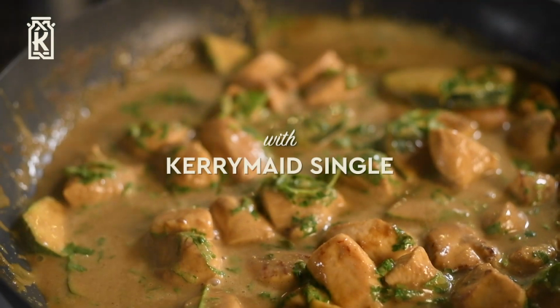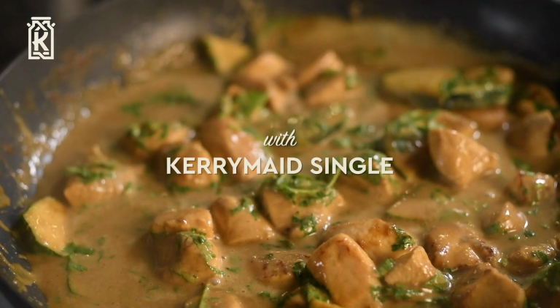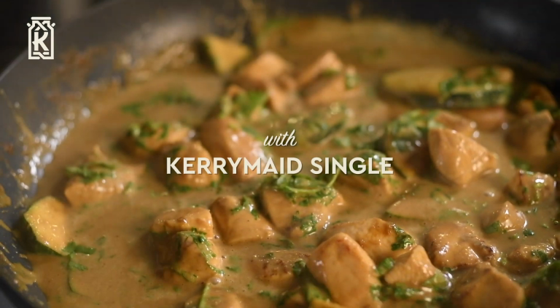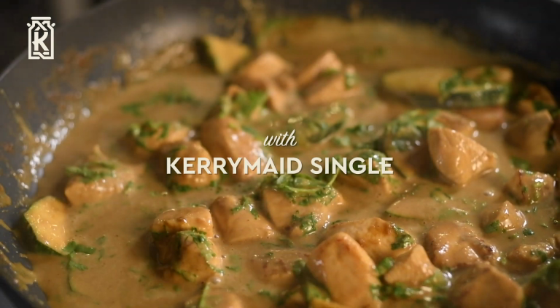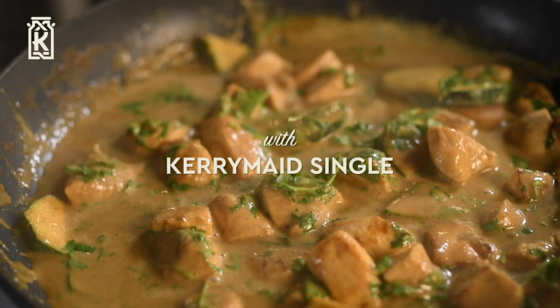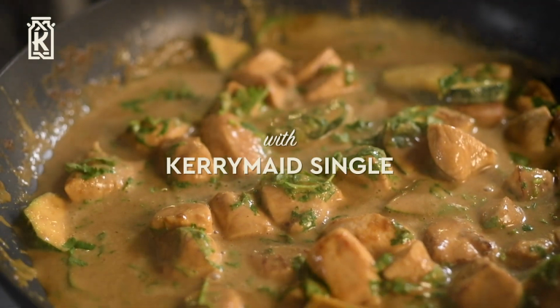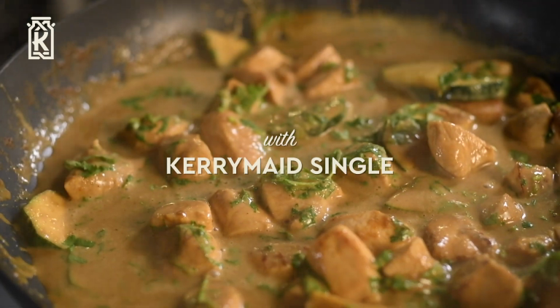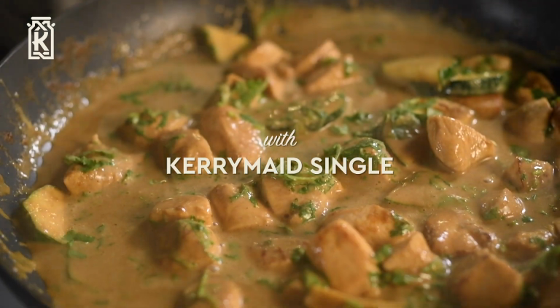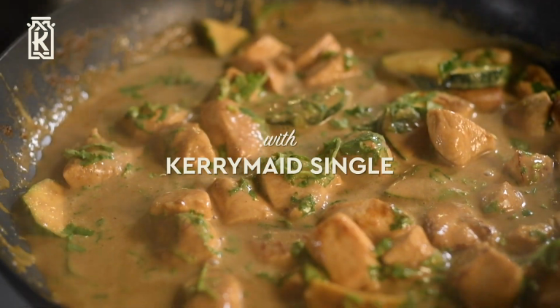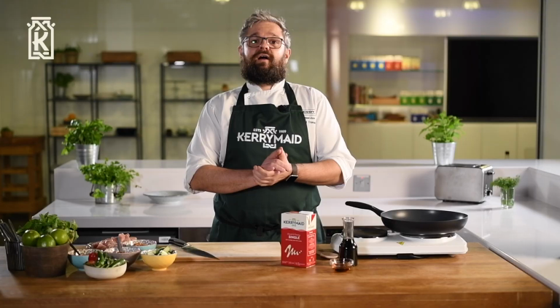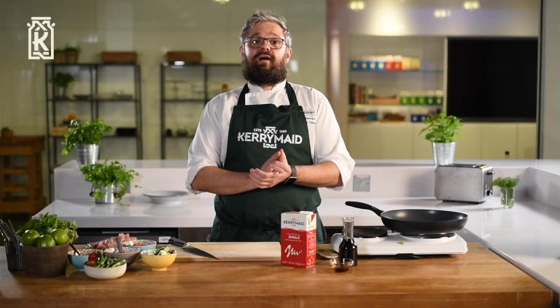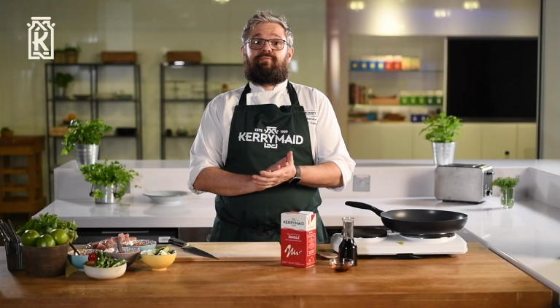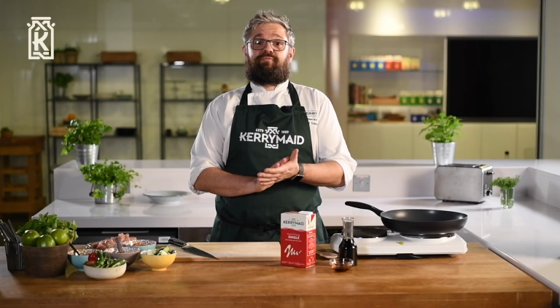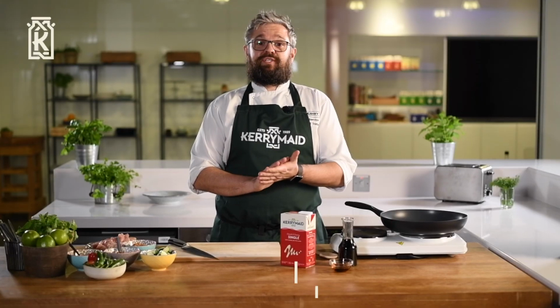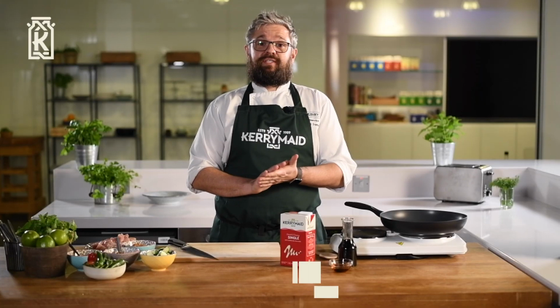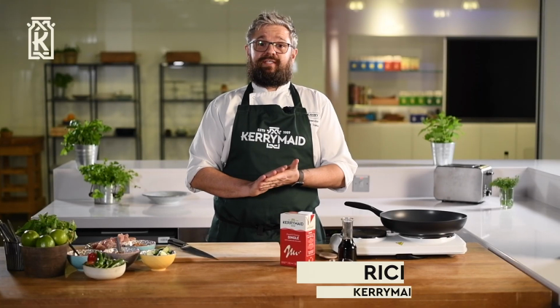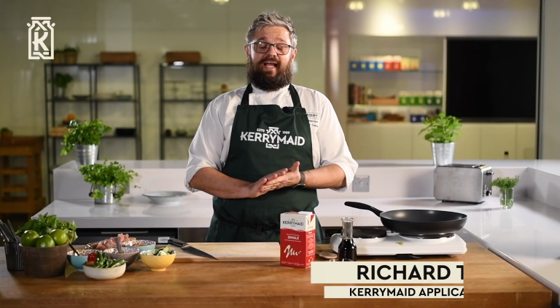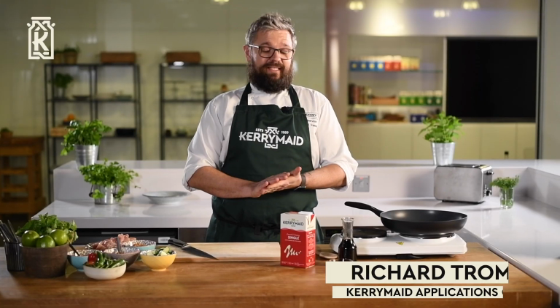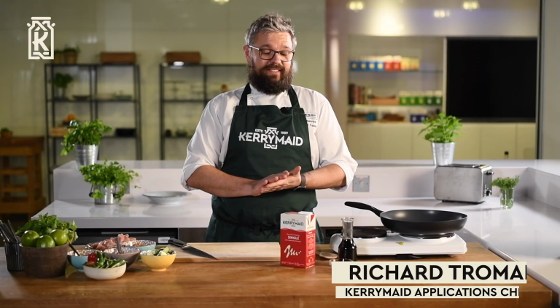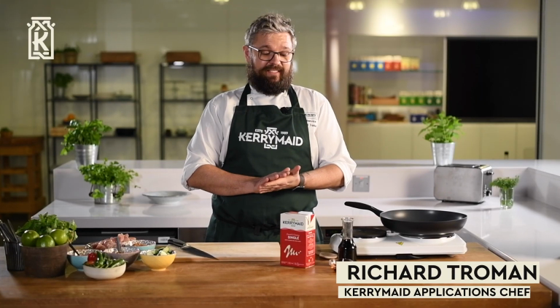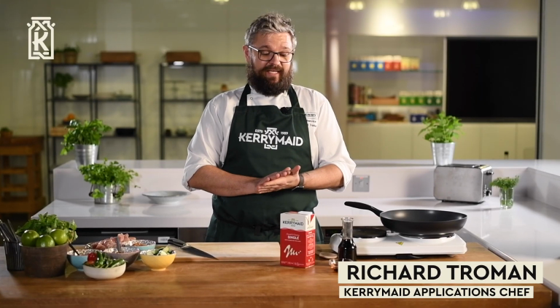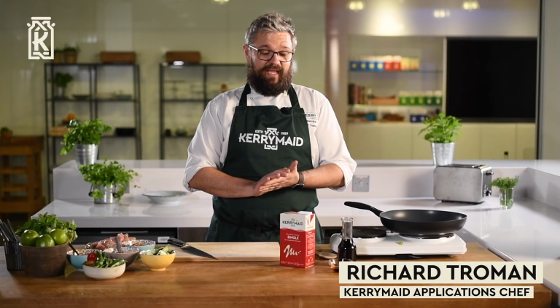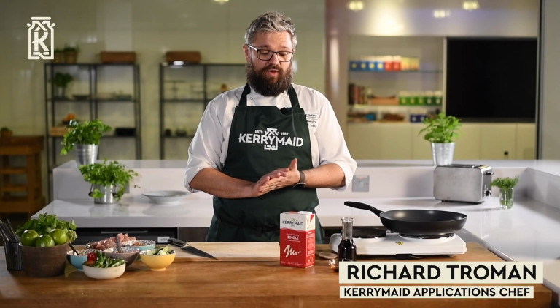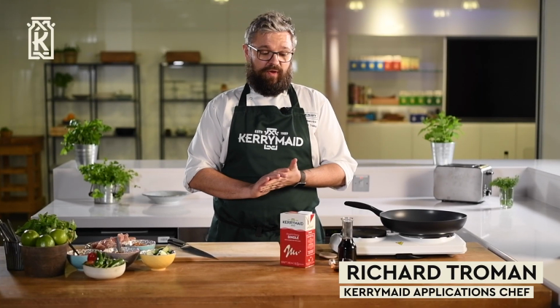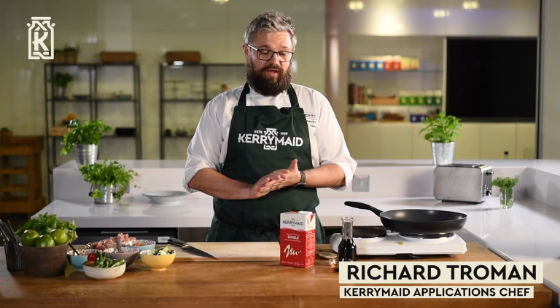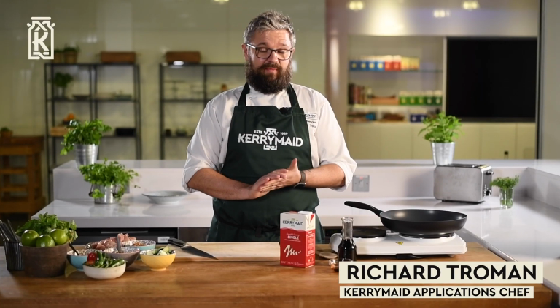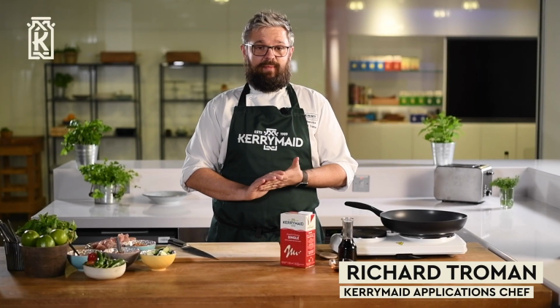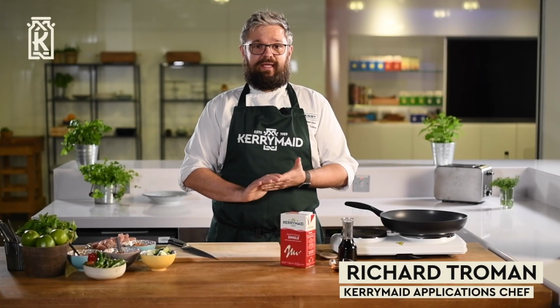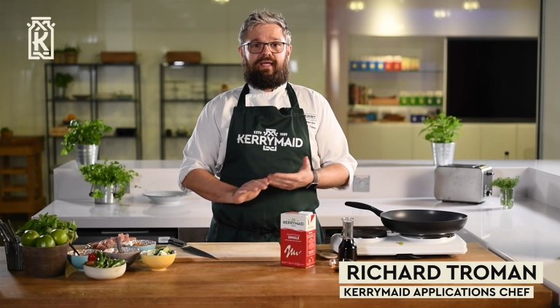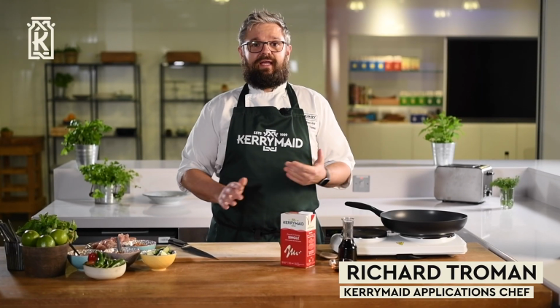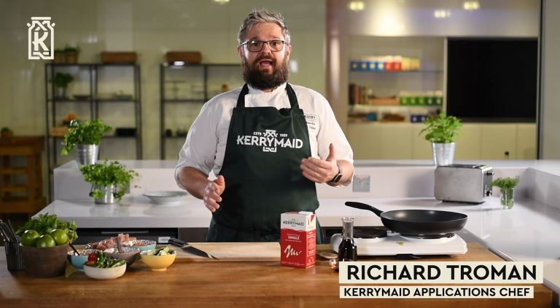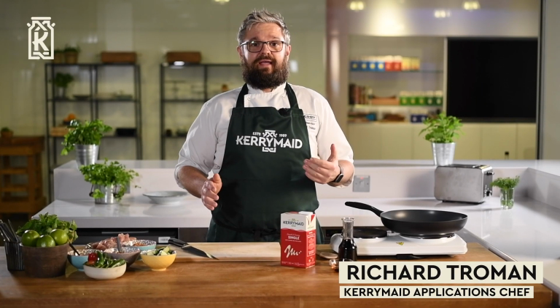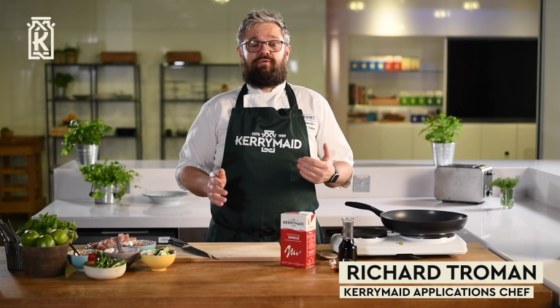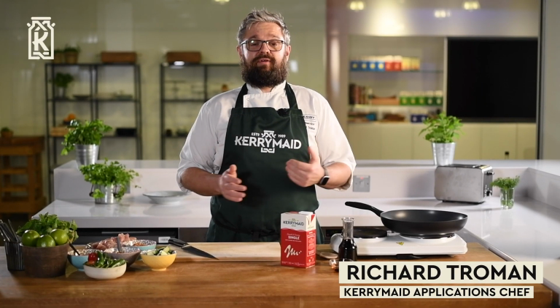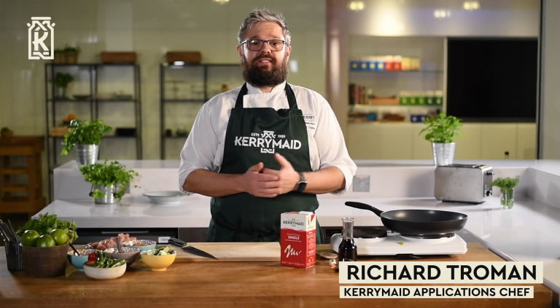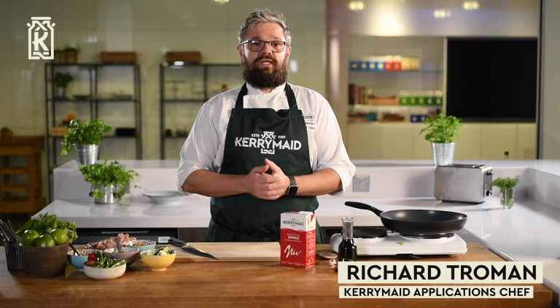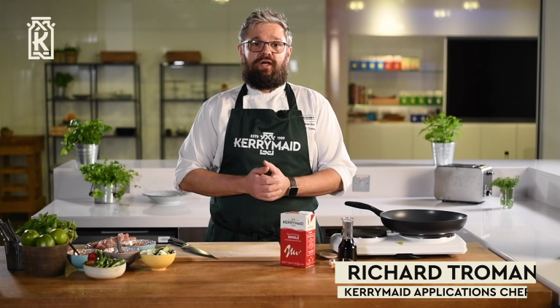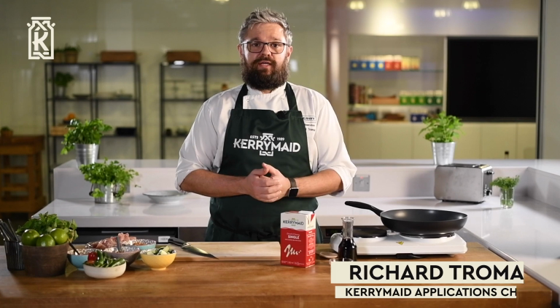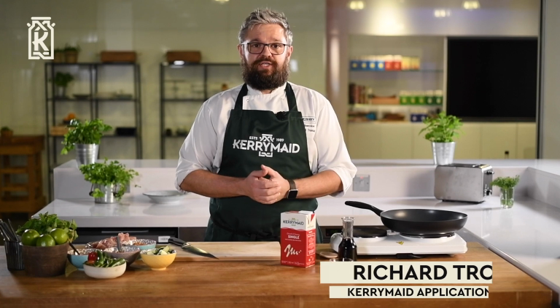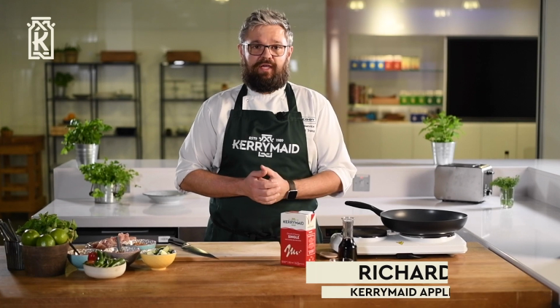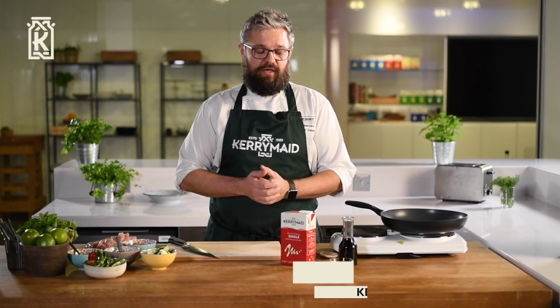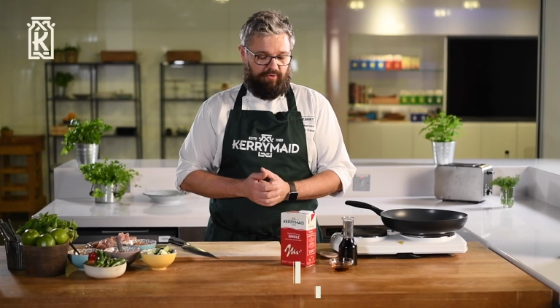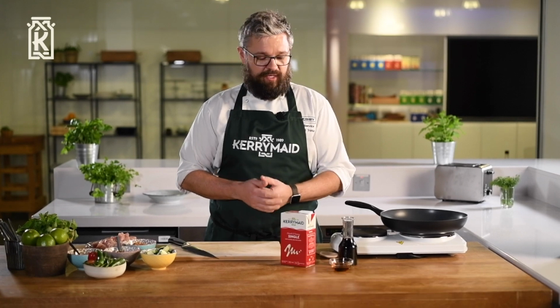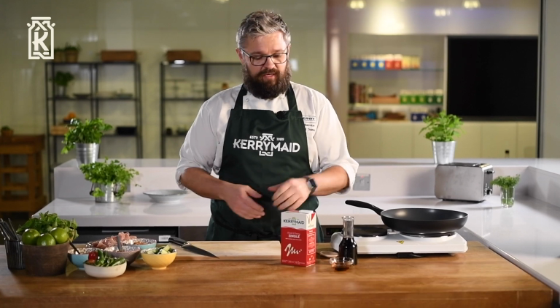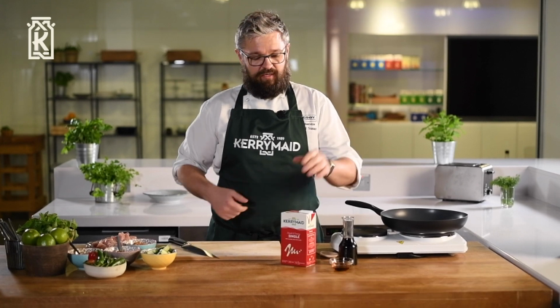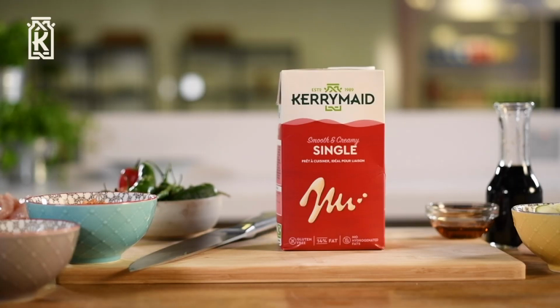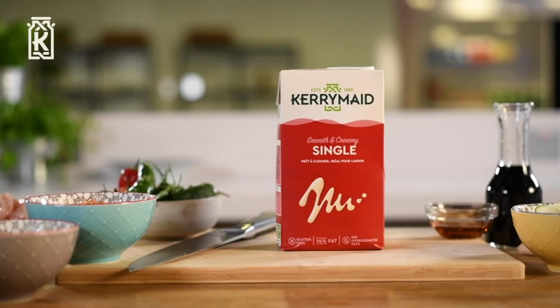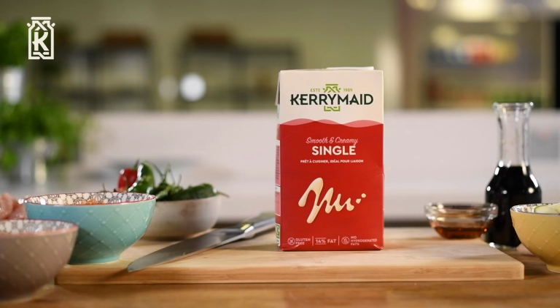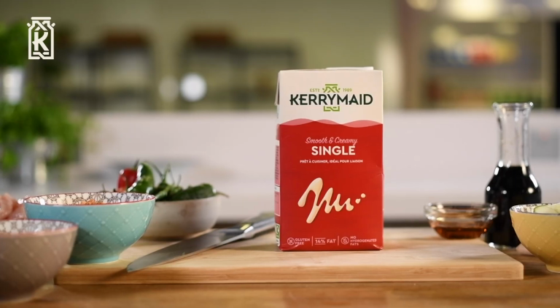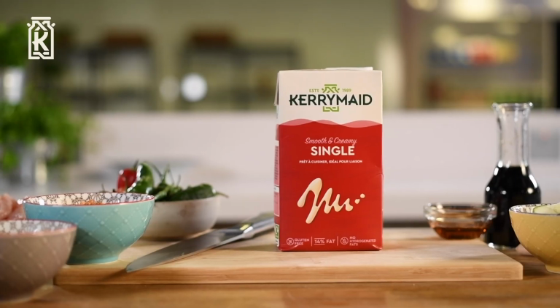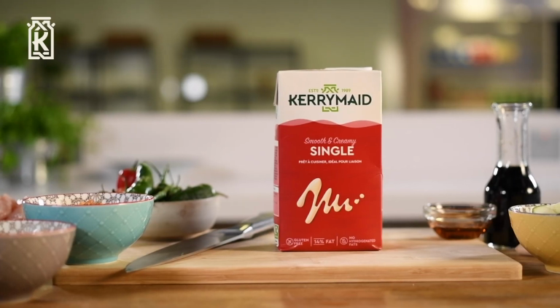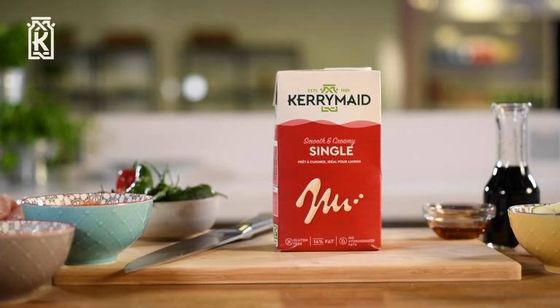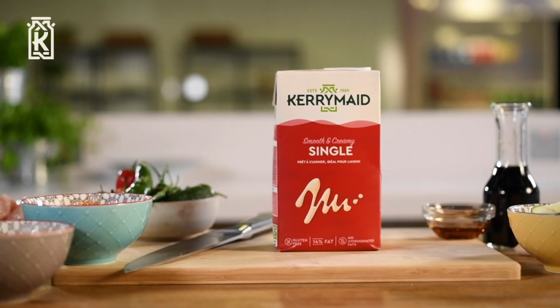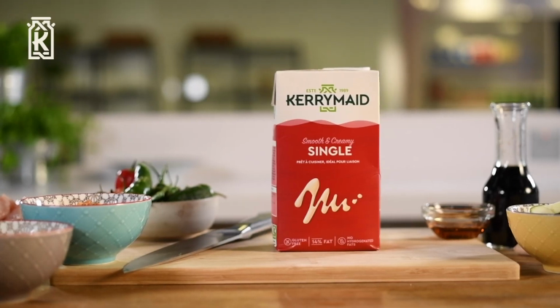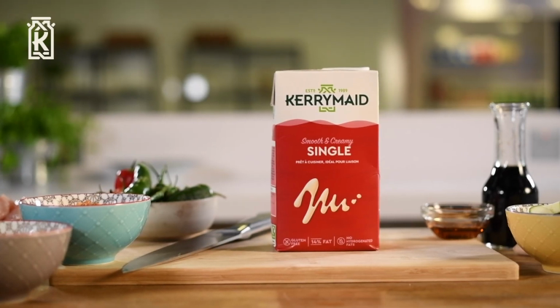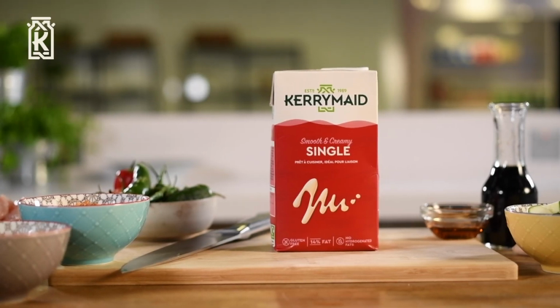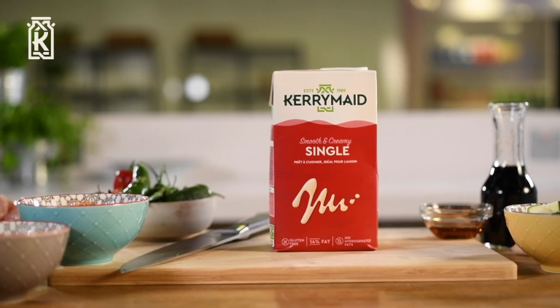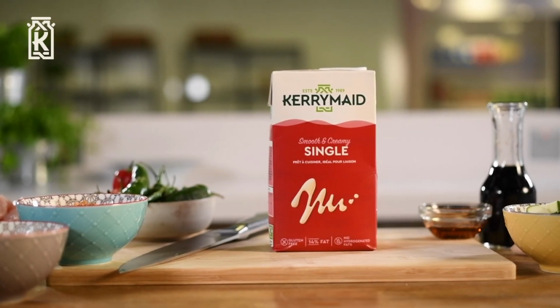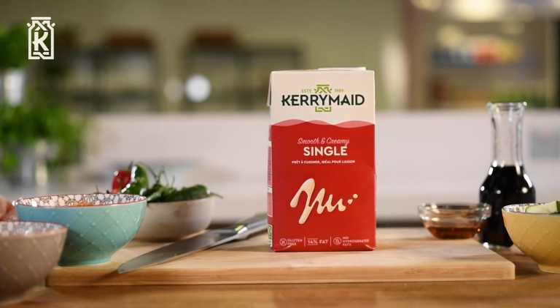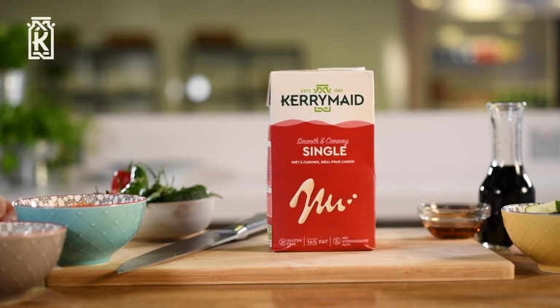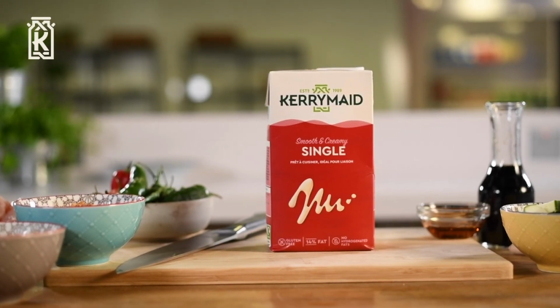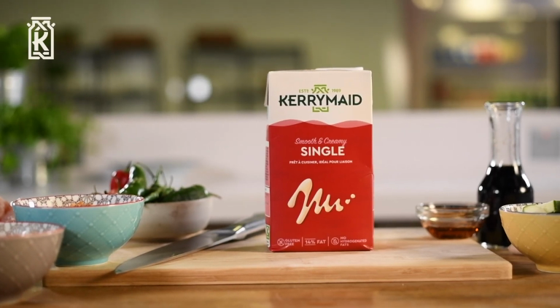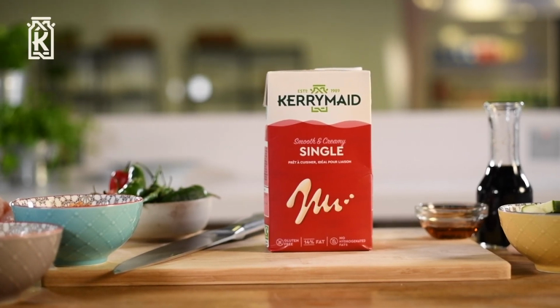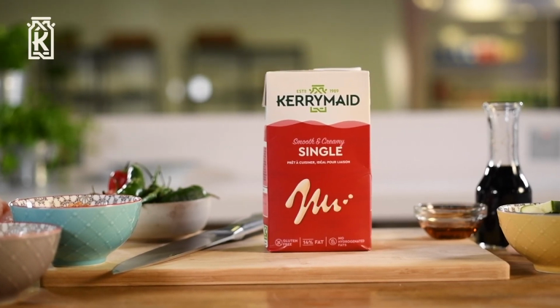Hi guys, I'm Richard and today we are going to be making a green Thai chicken curry using our Kerry Made Single cream alternative.